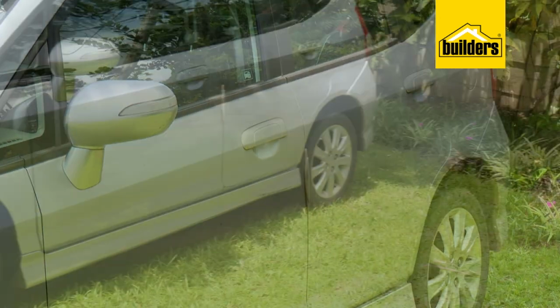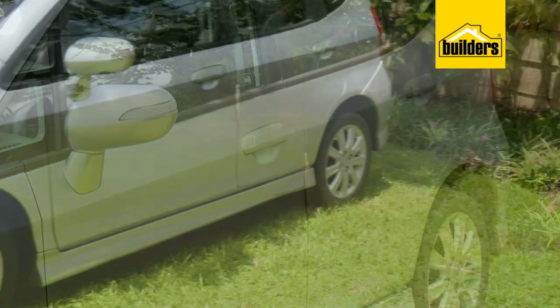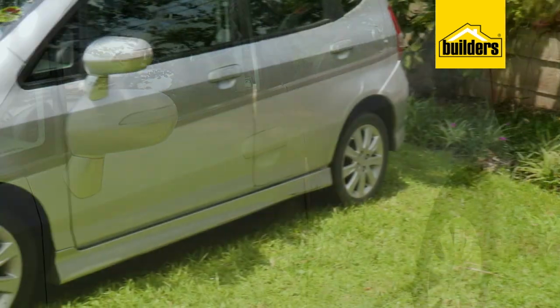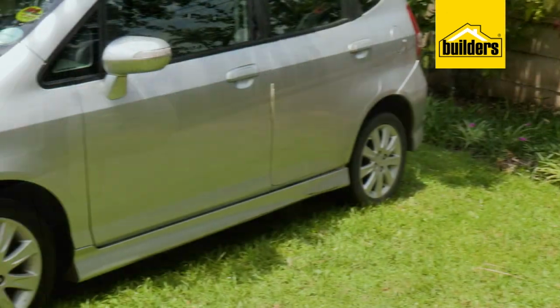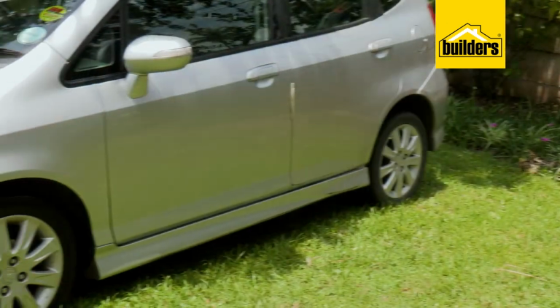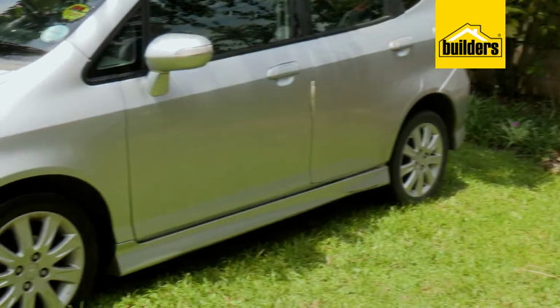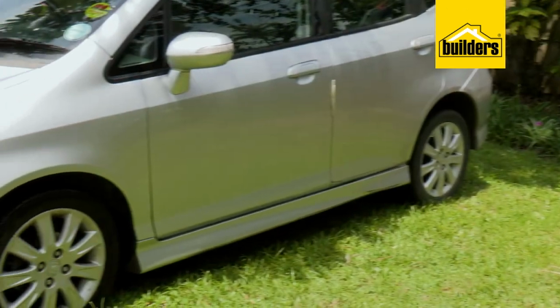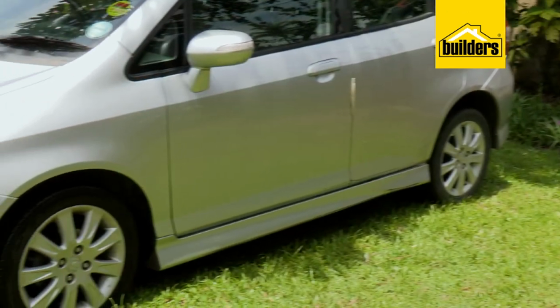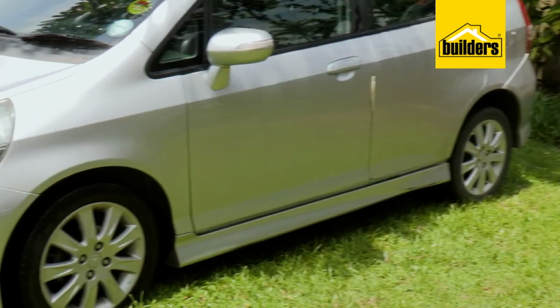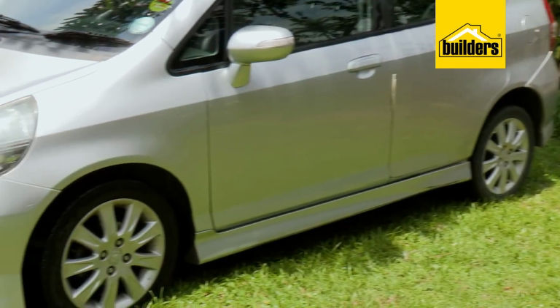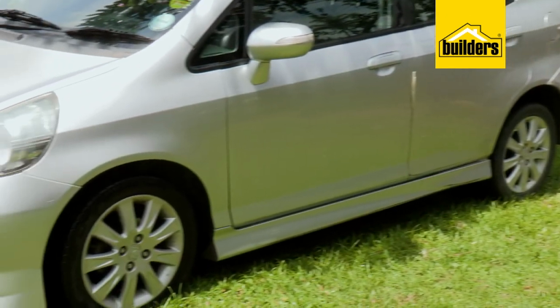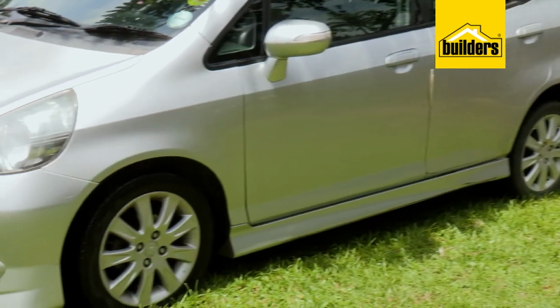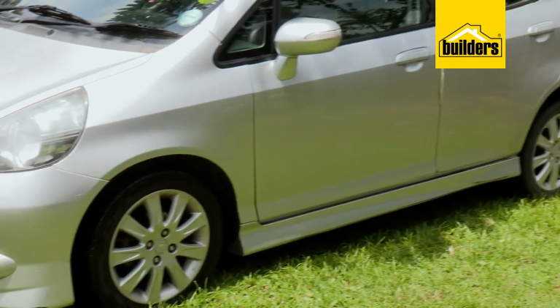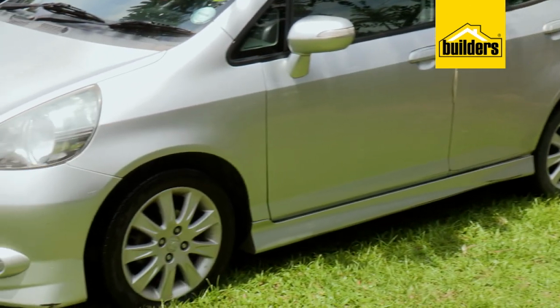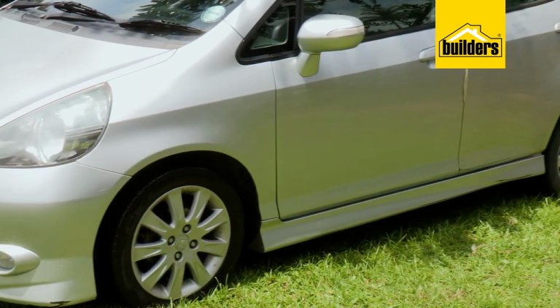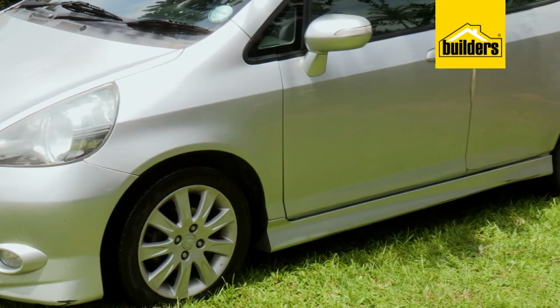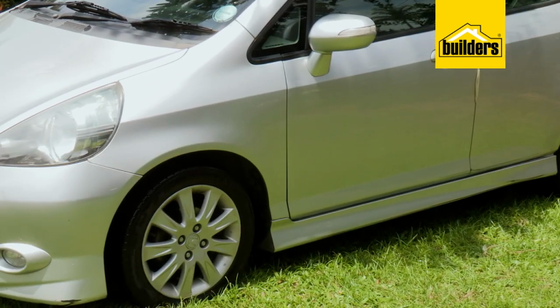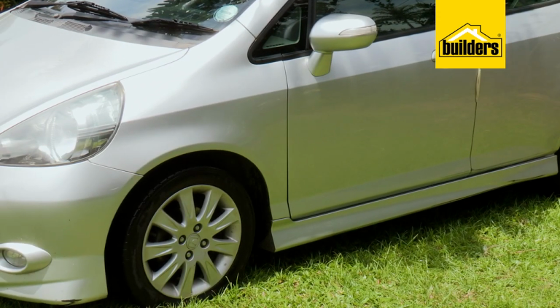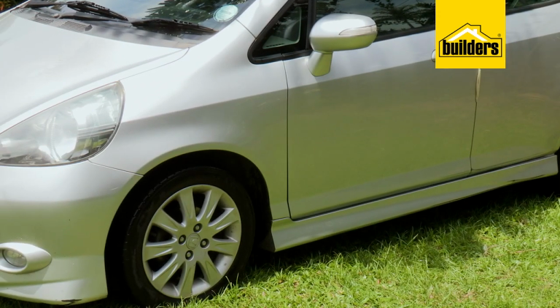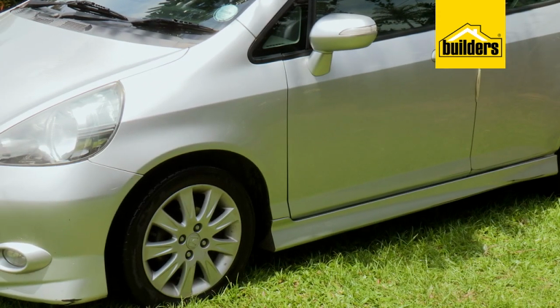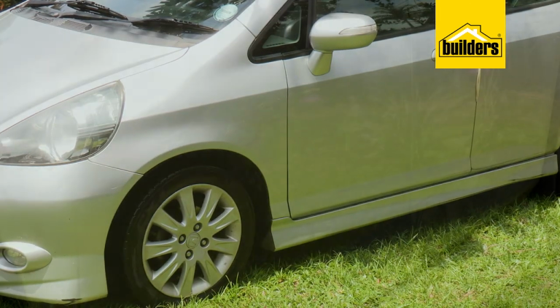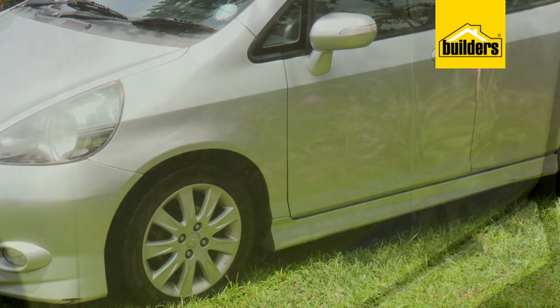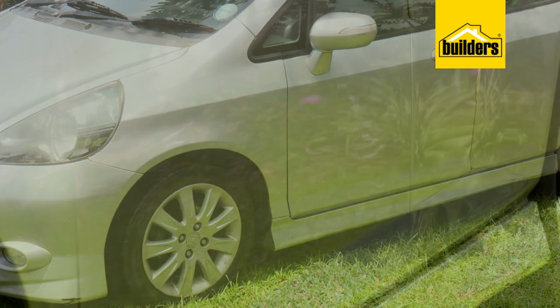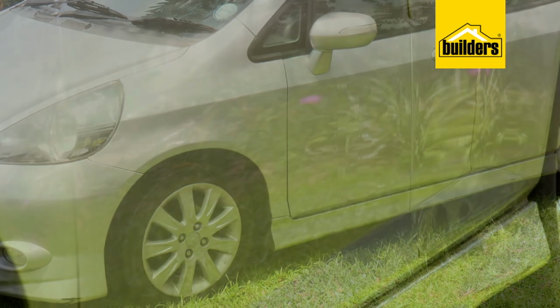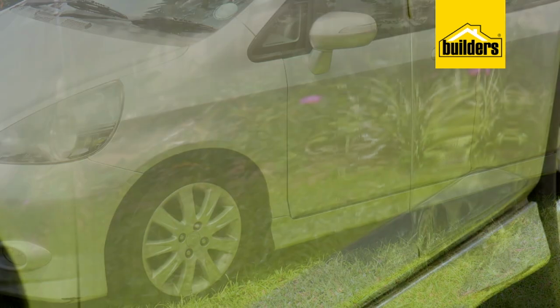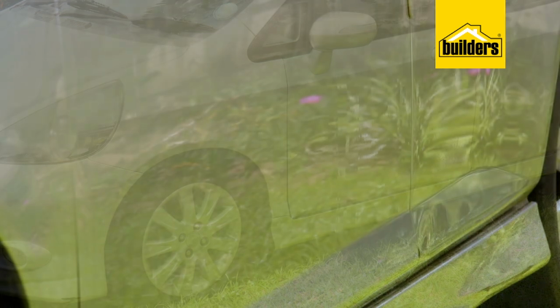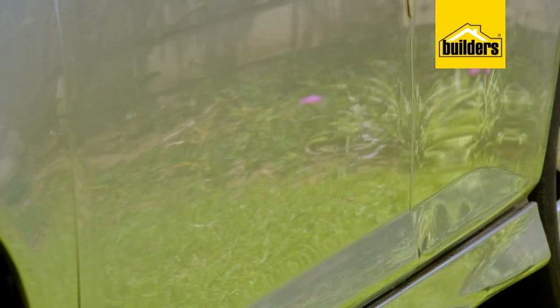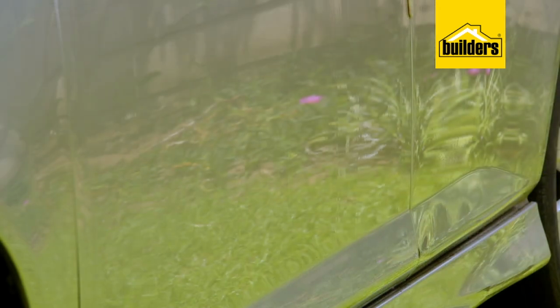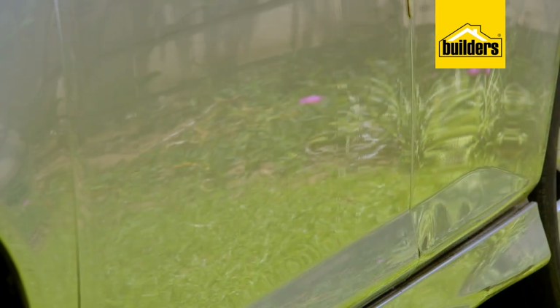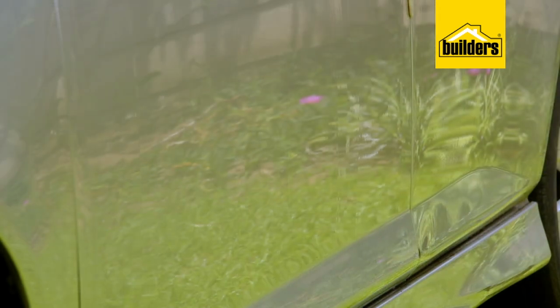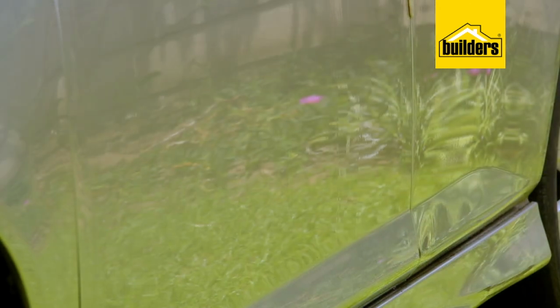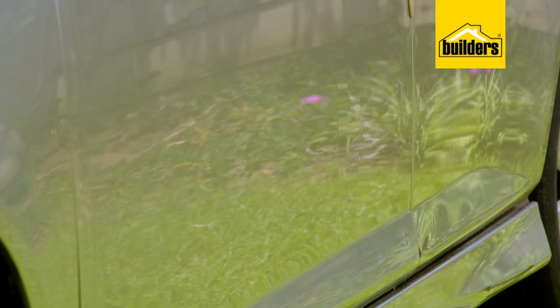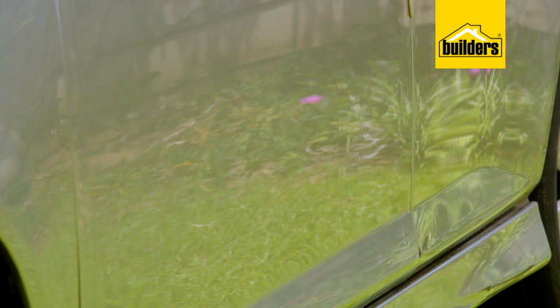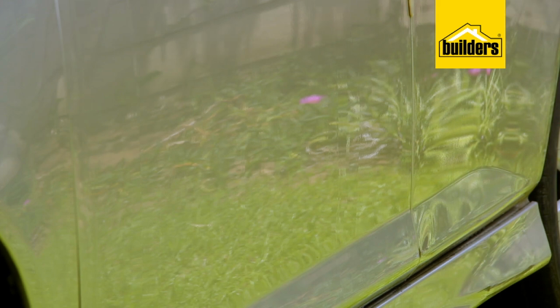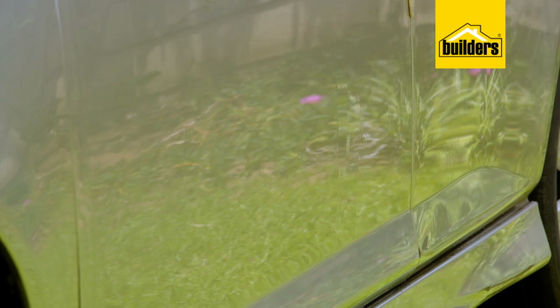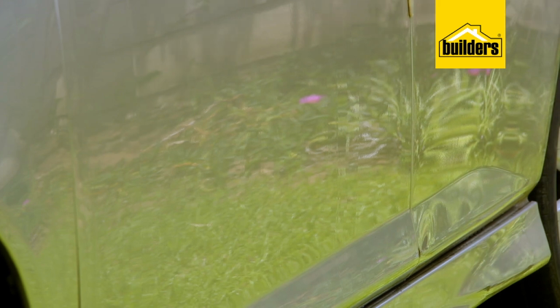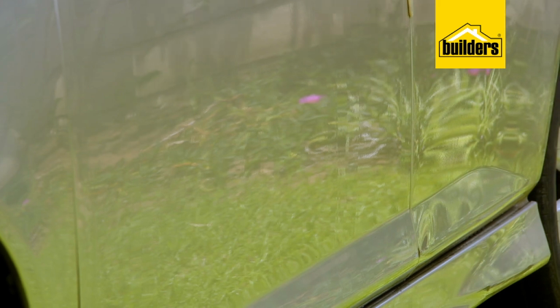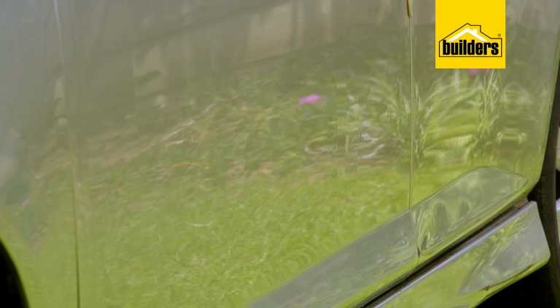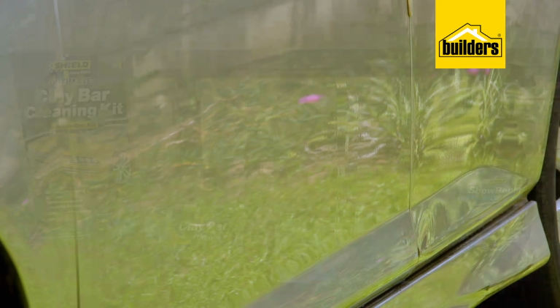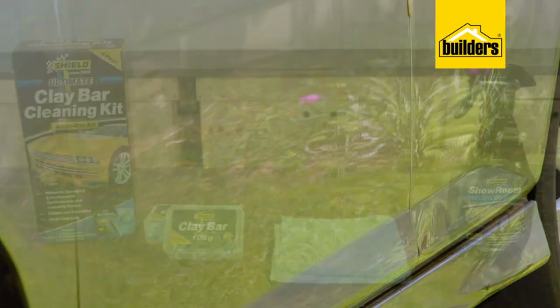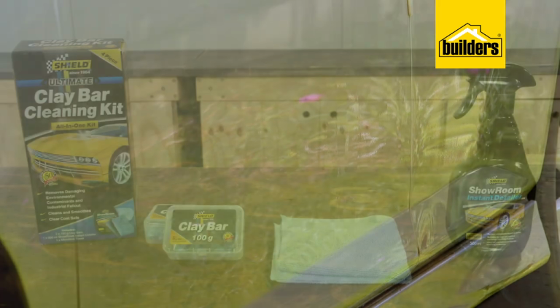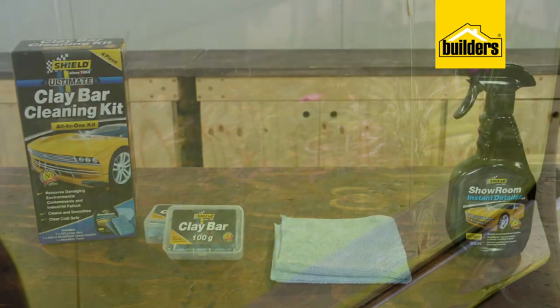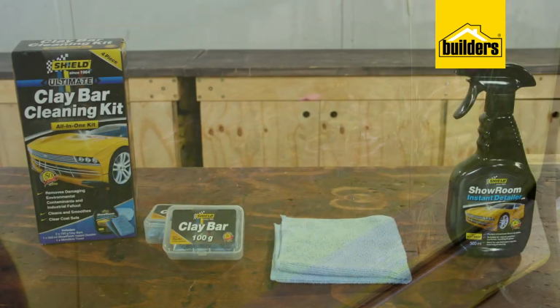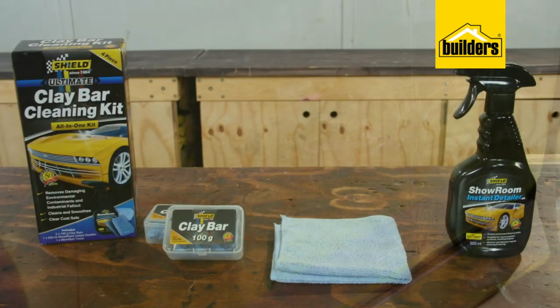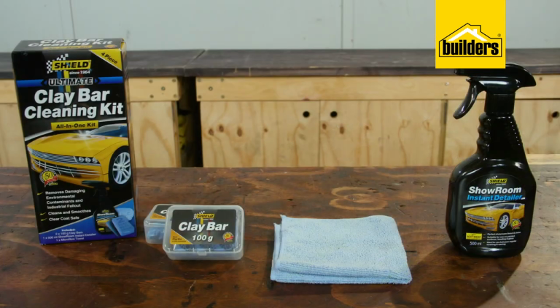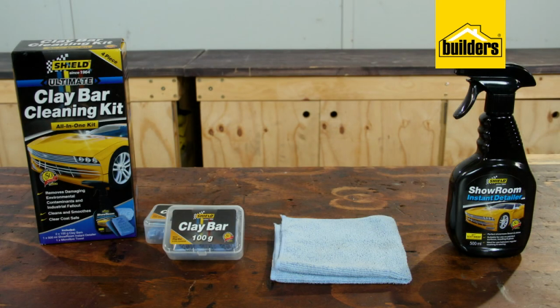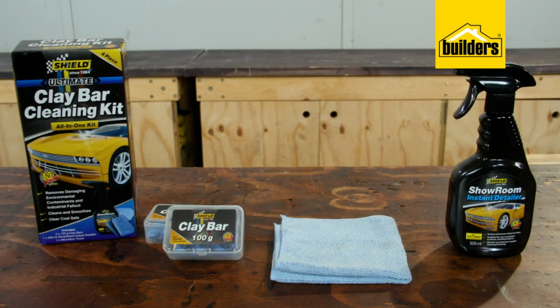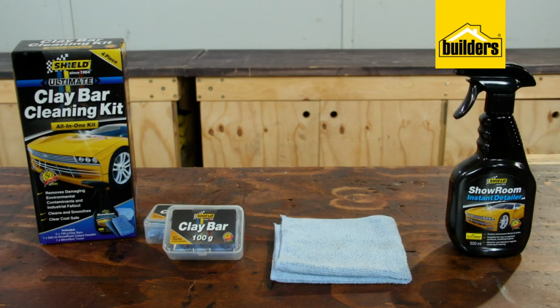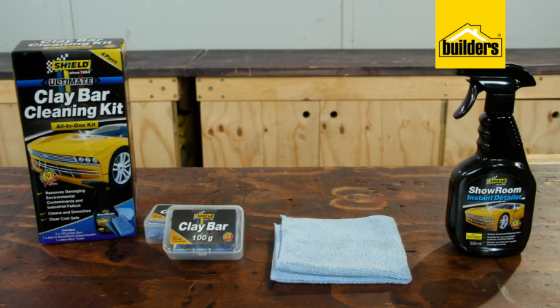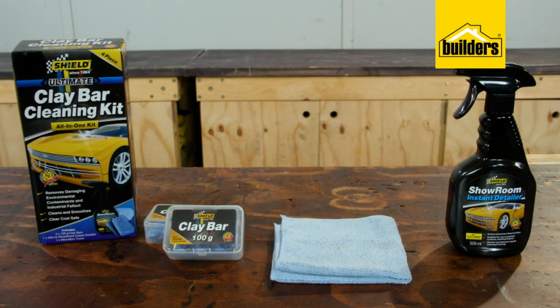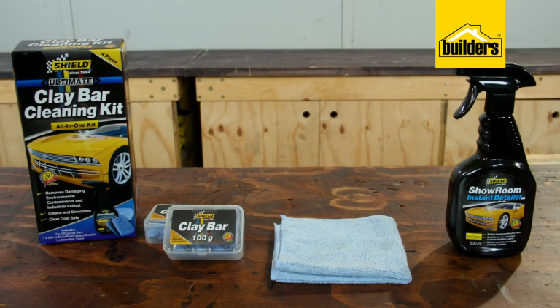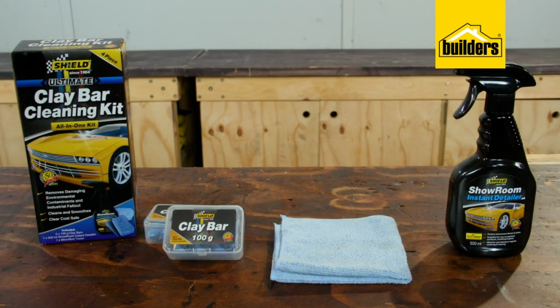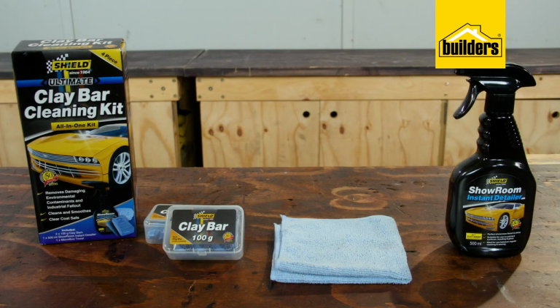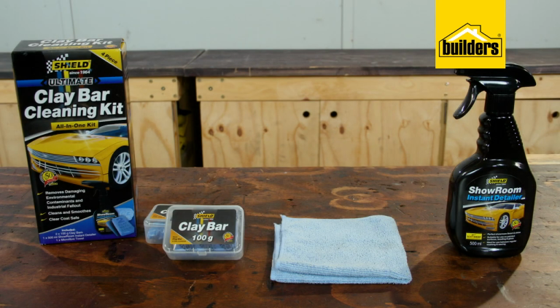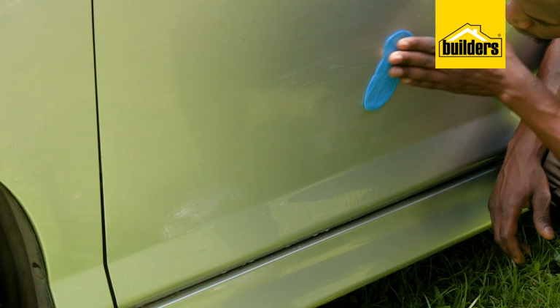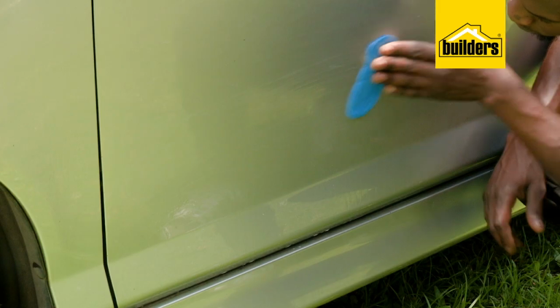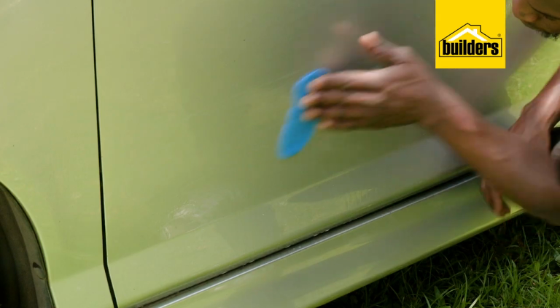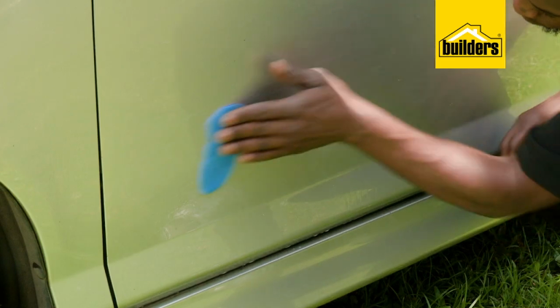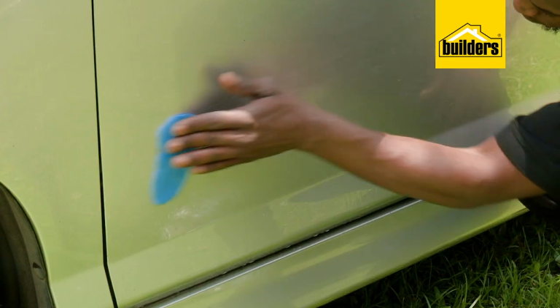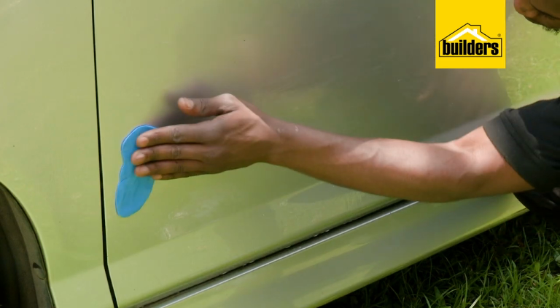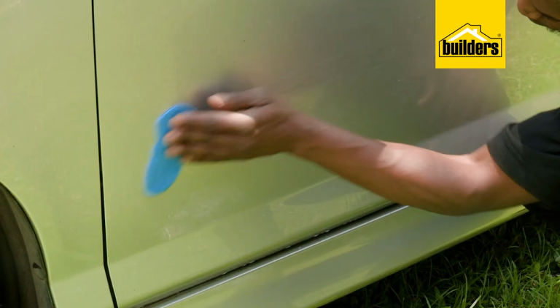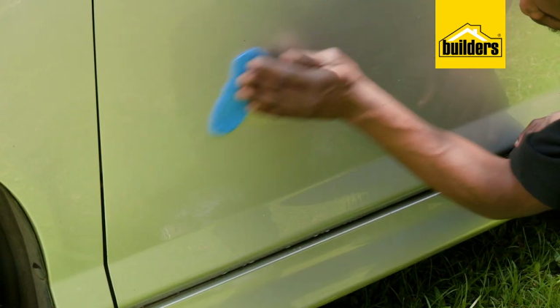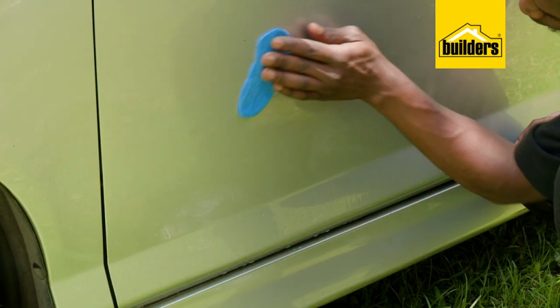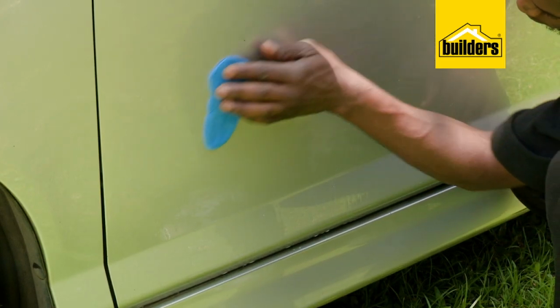And today I'm going to show you just how easy it is to get rid of these contaminants using the Shield 4-piece clay bar kit. It's really simple.